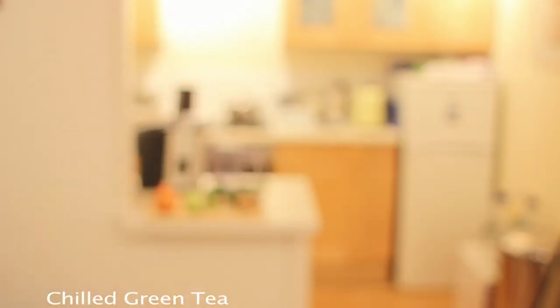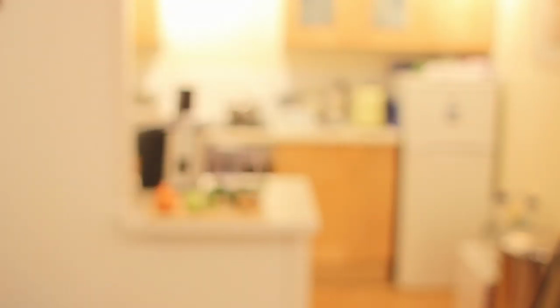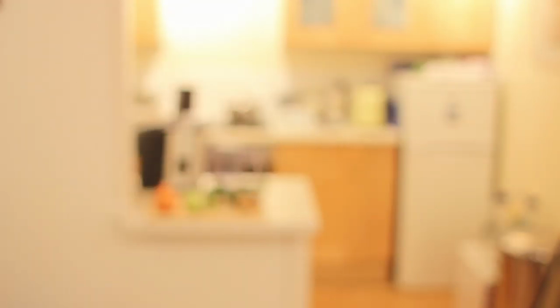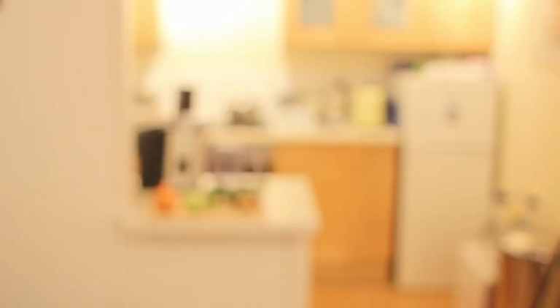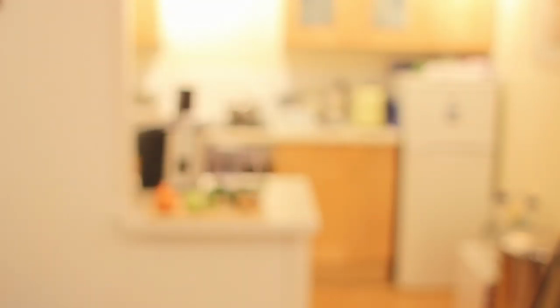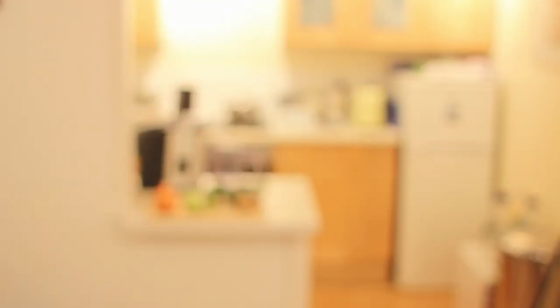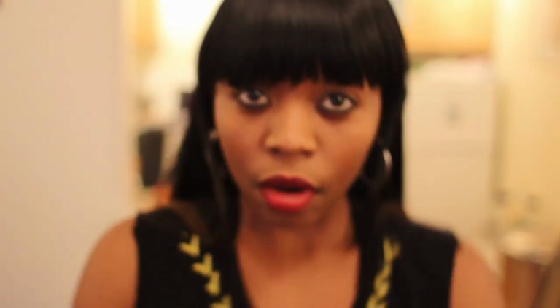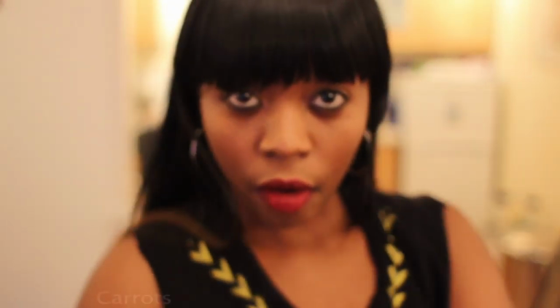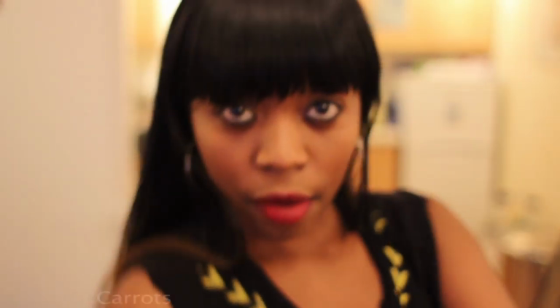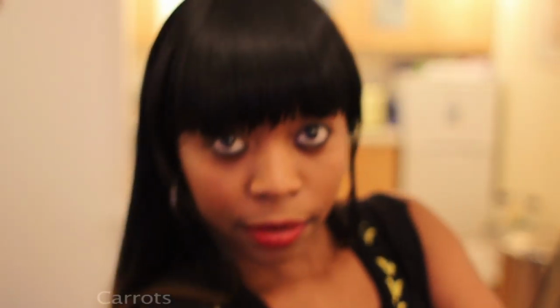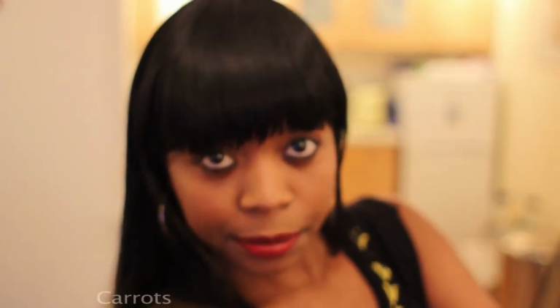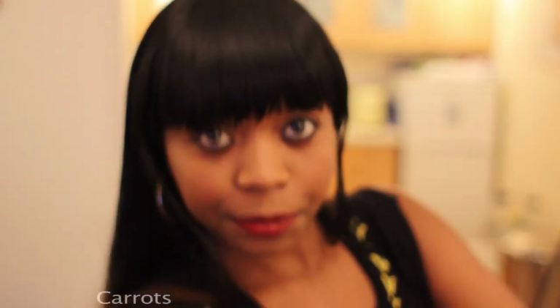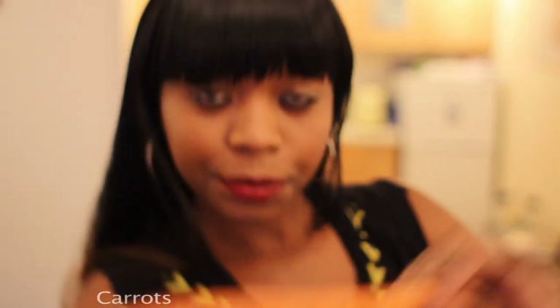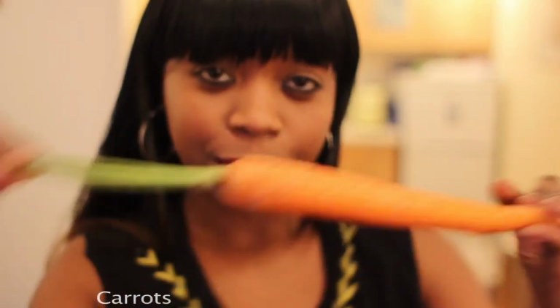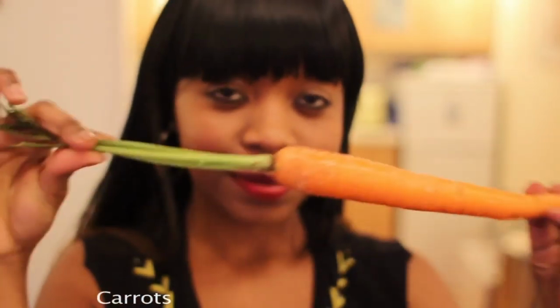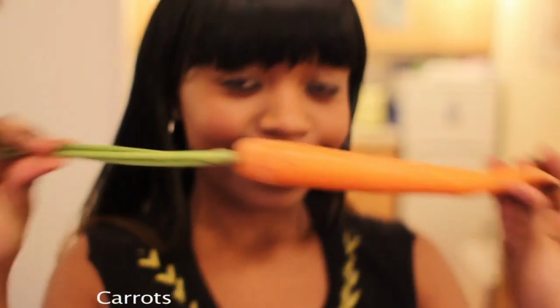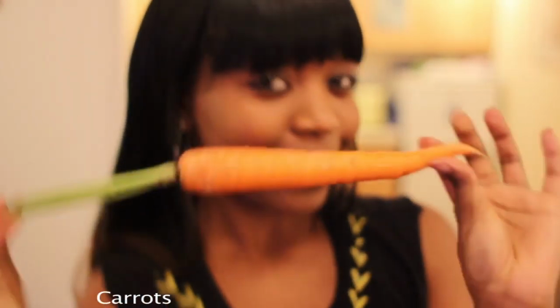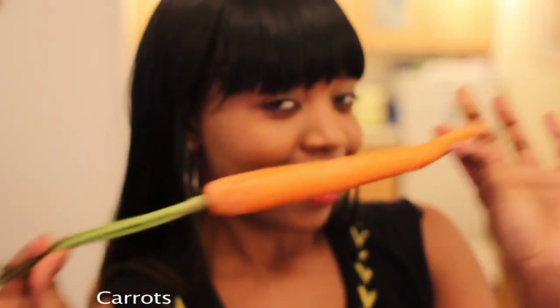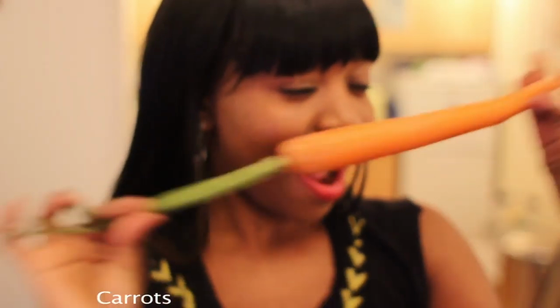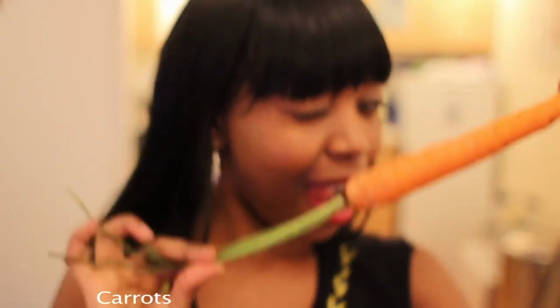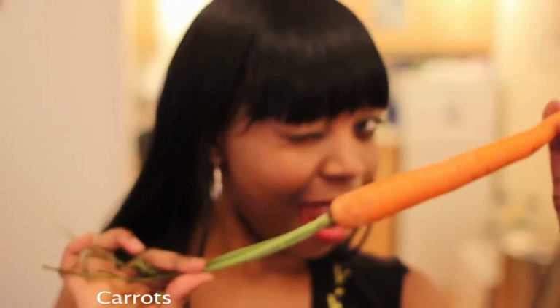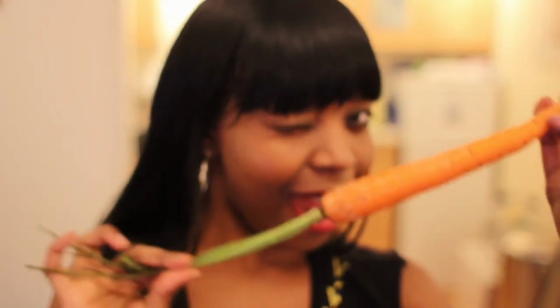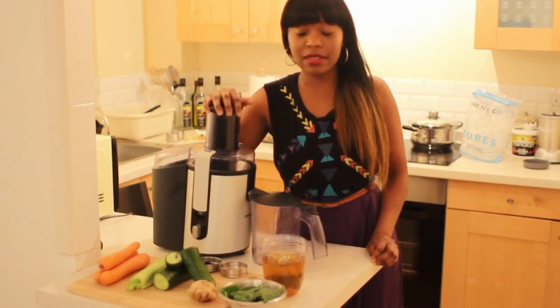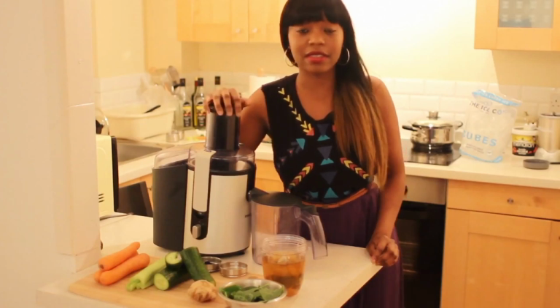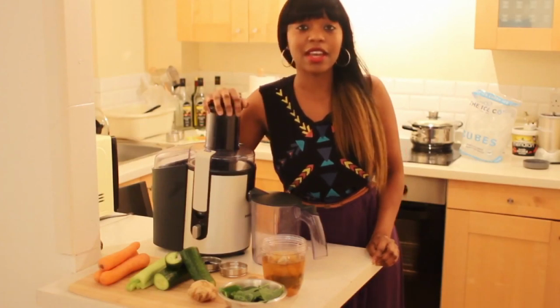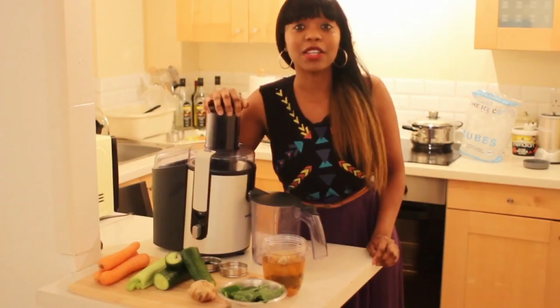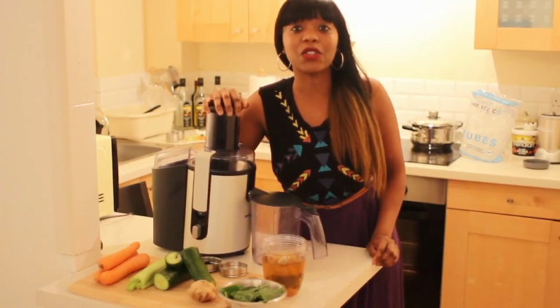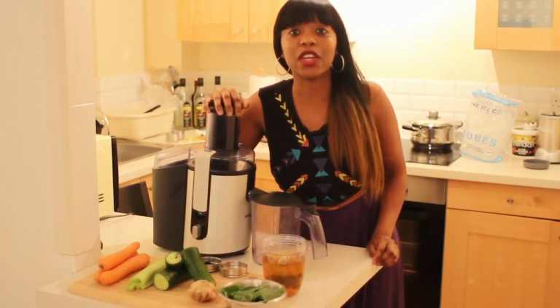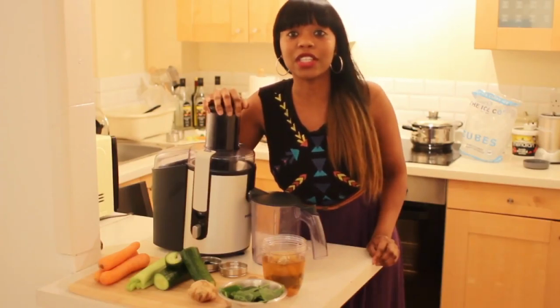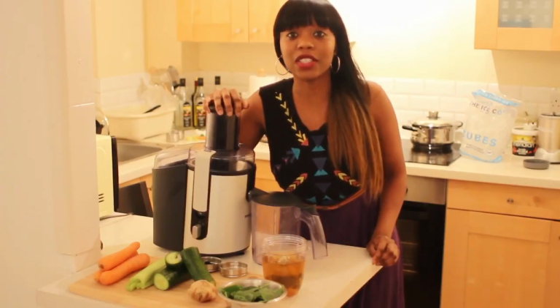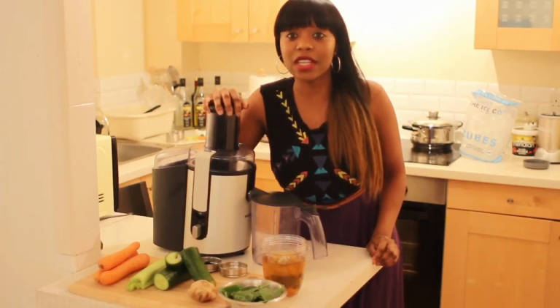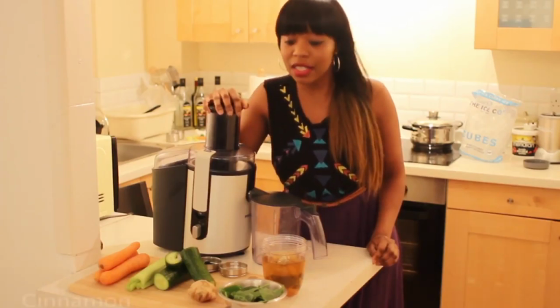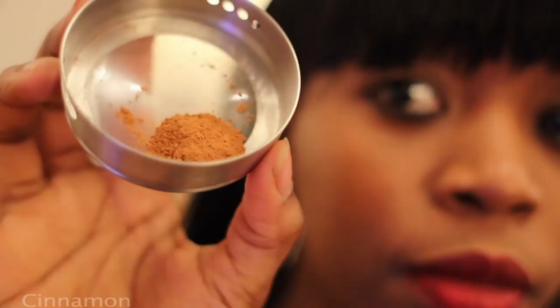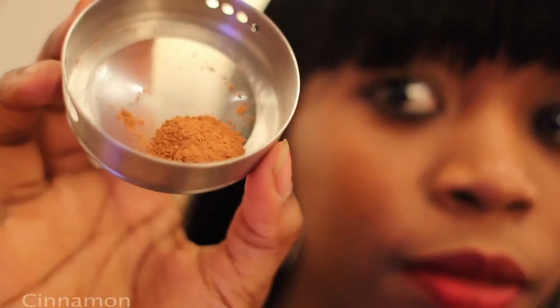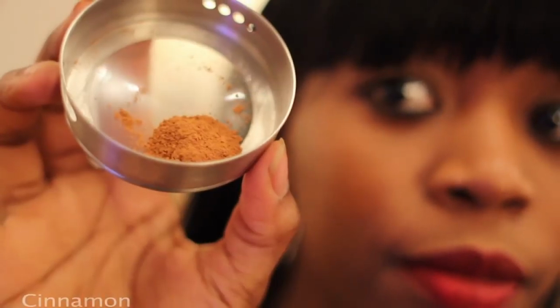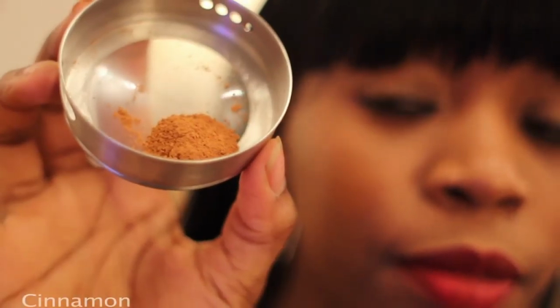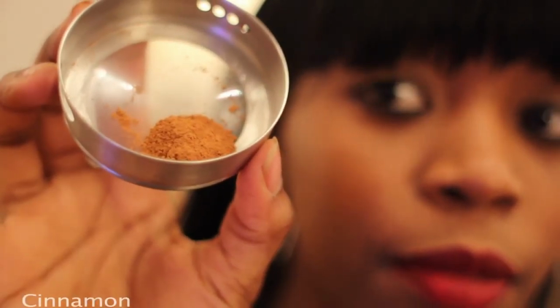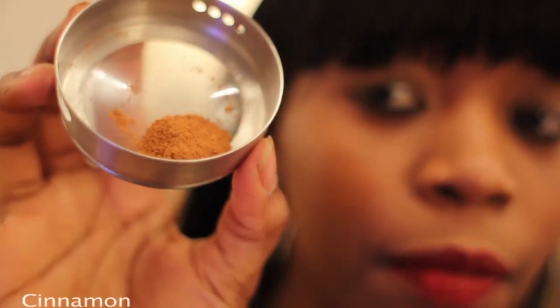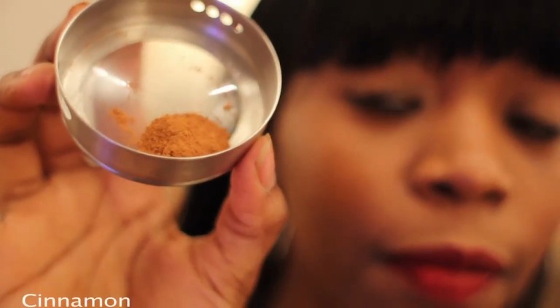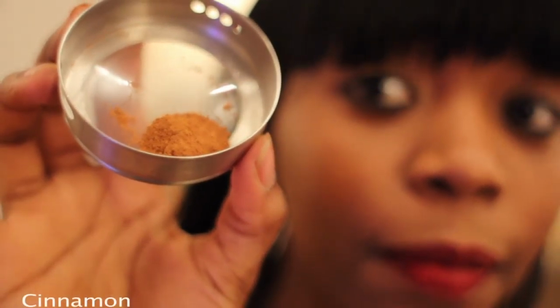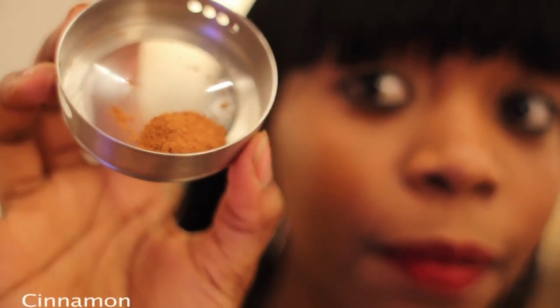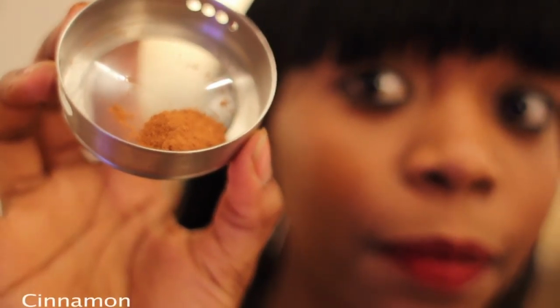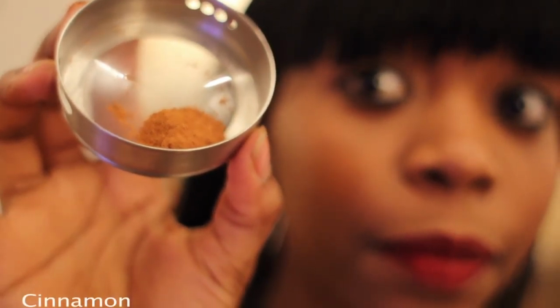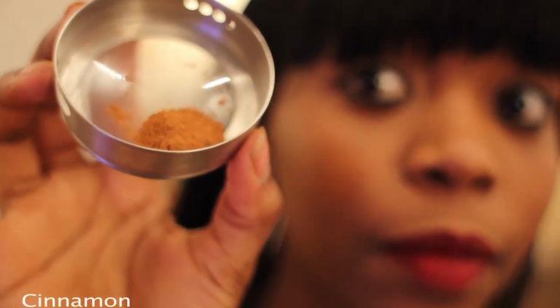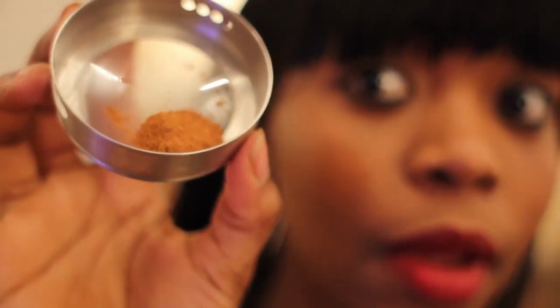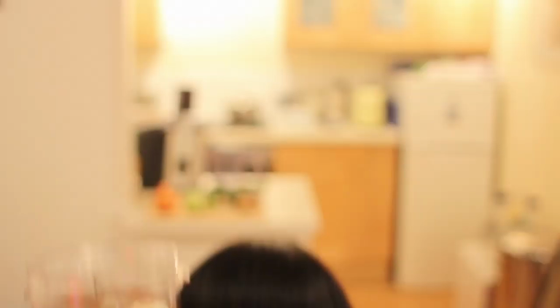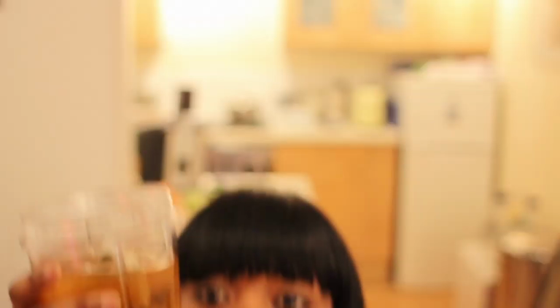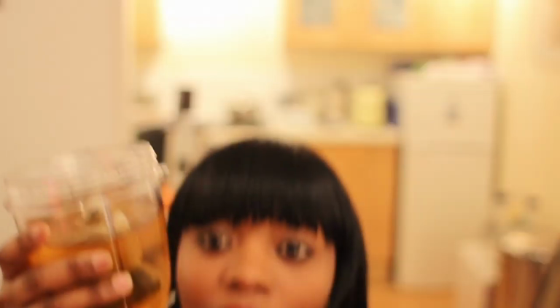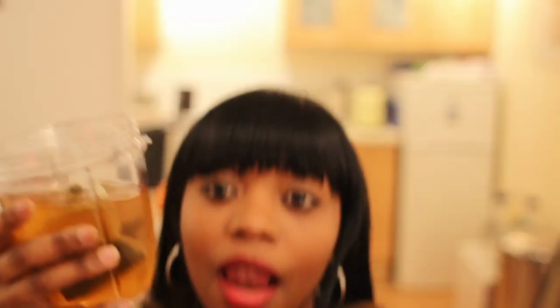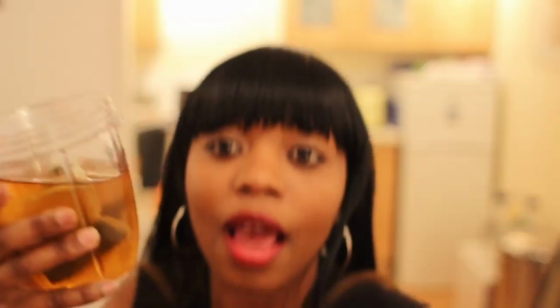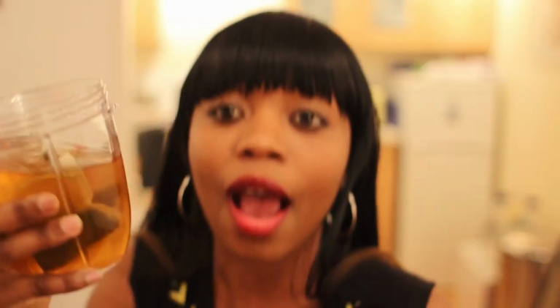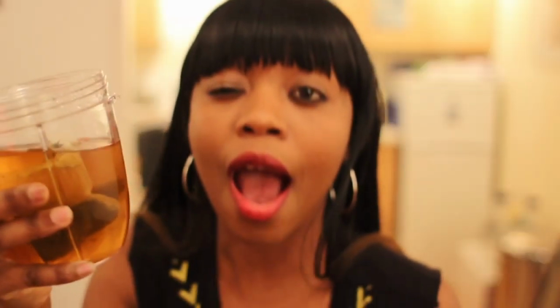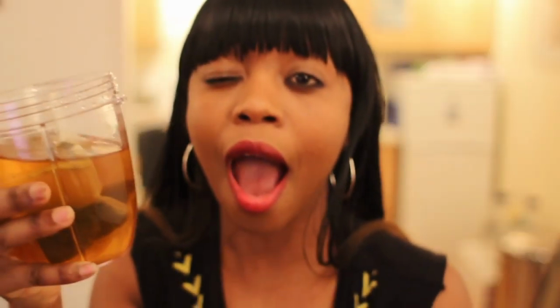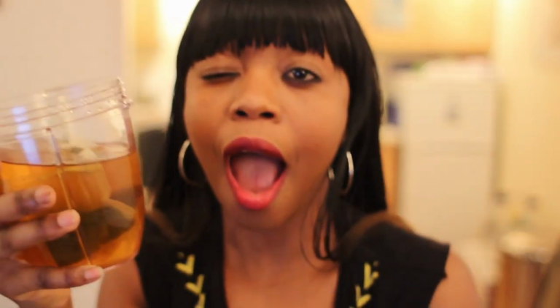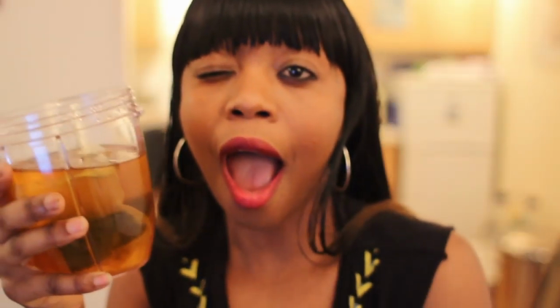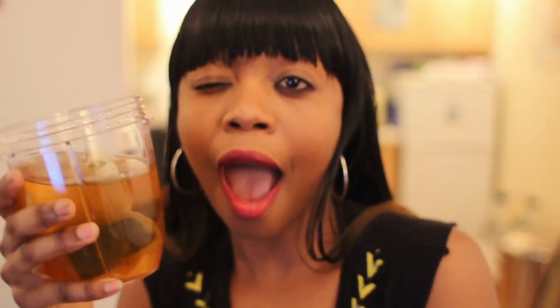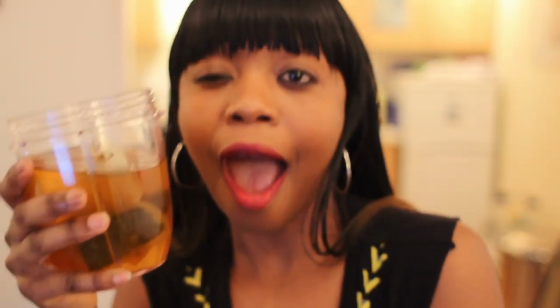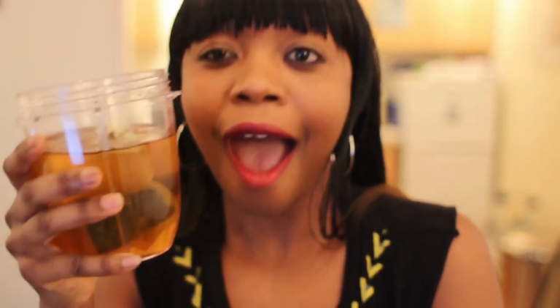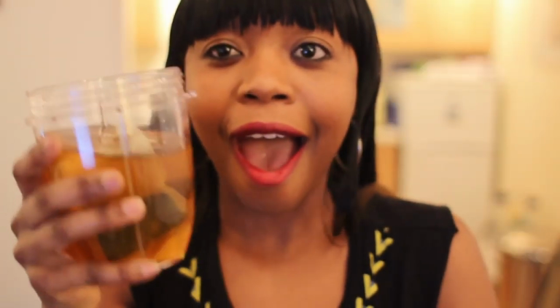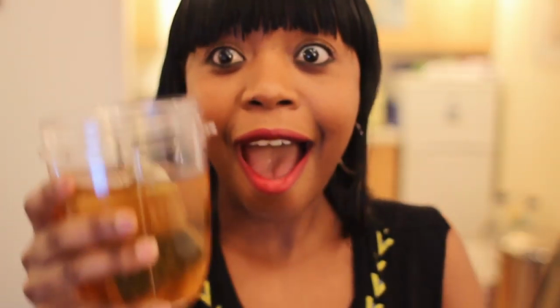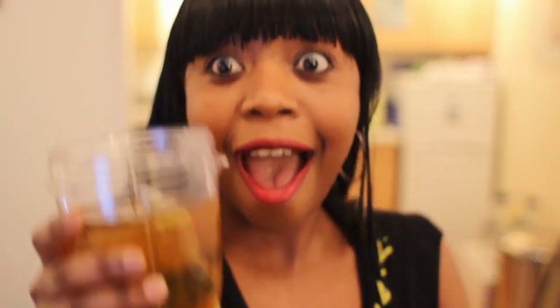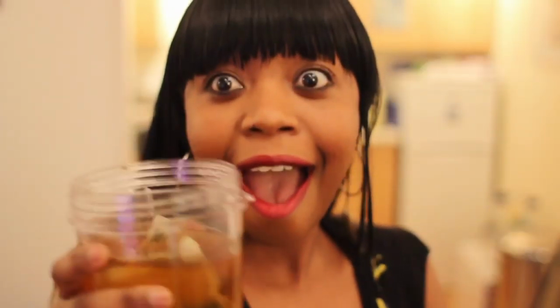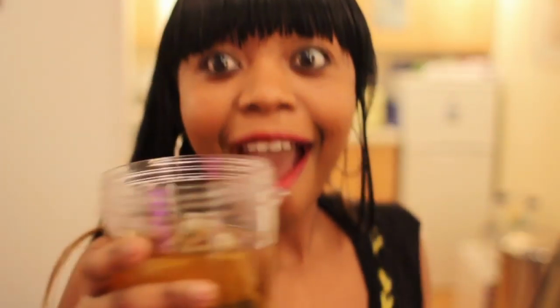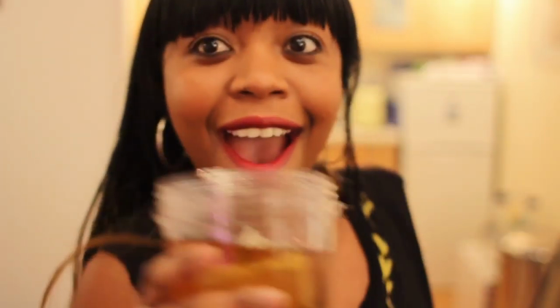The other one we're going to have carrots, ginger, cinnamon, and green tea. So stay tuned.